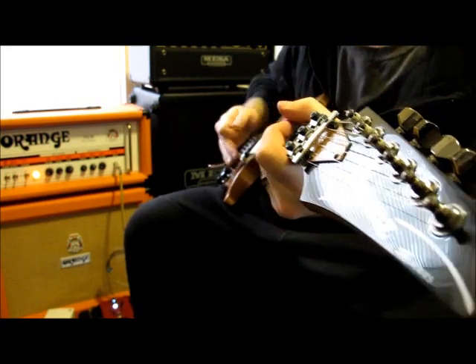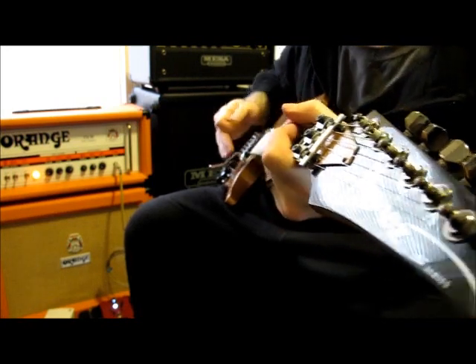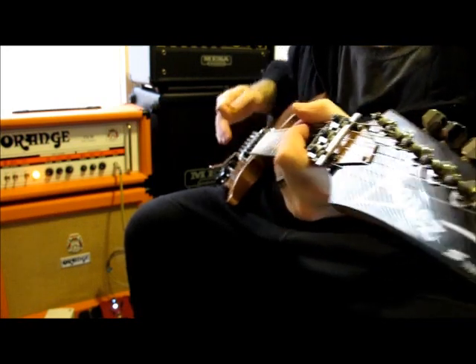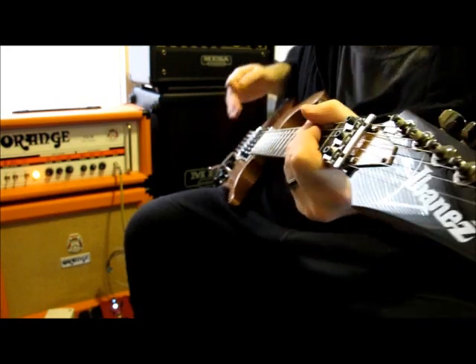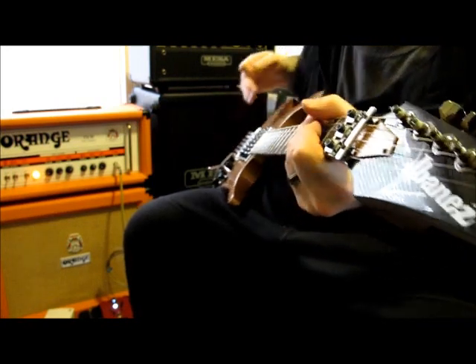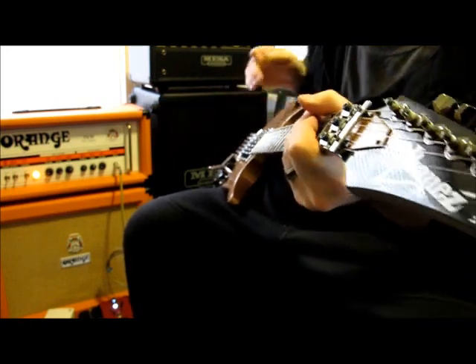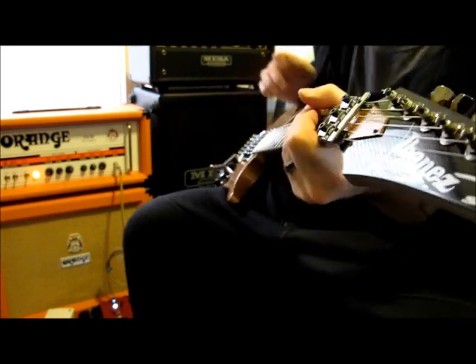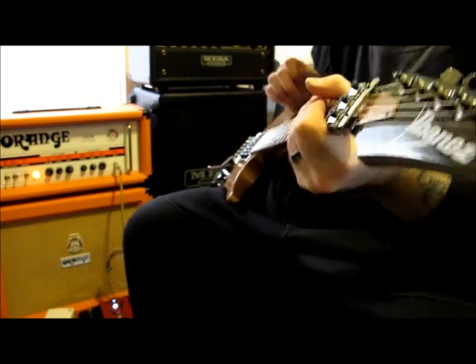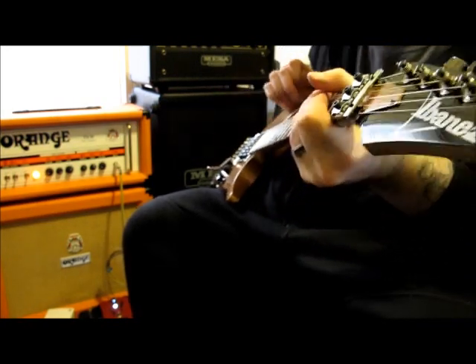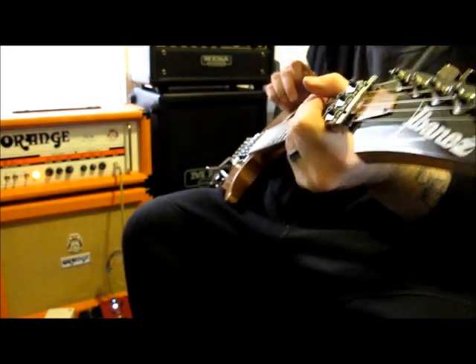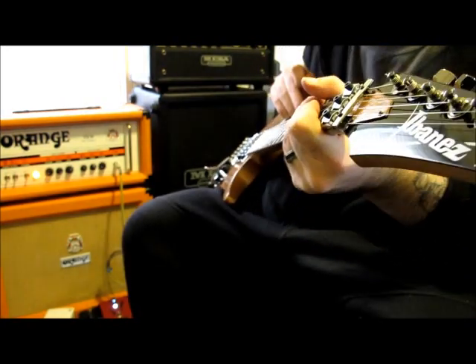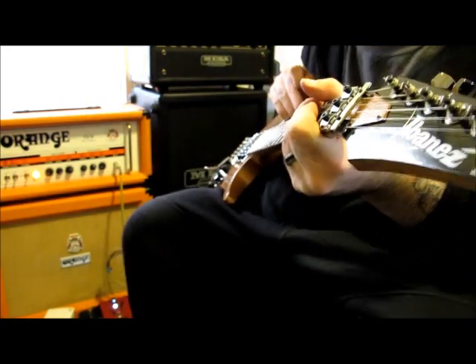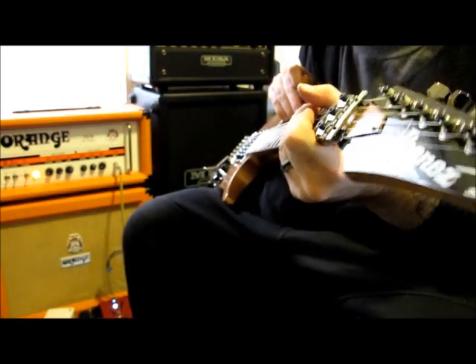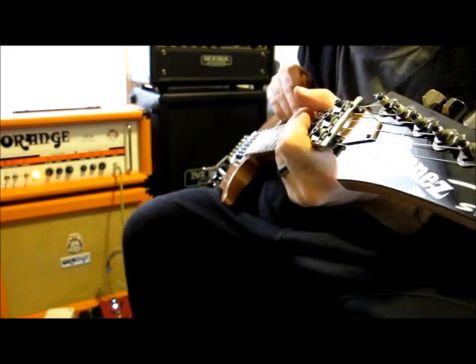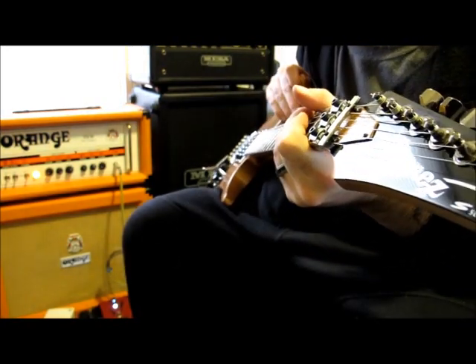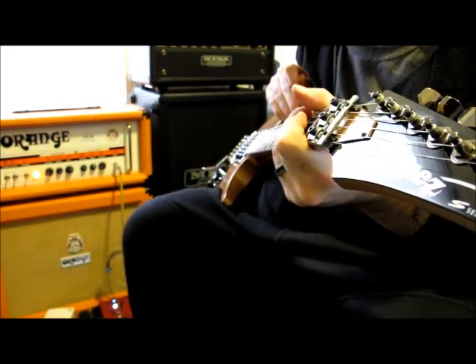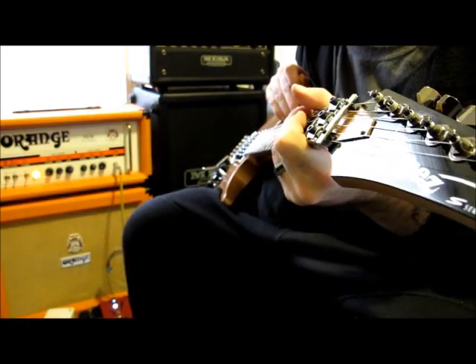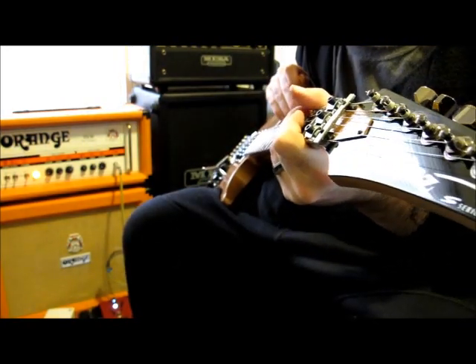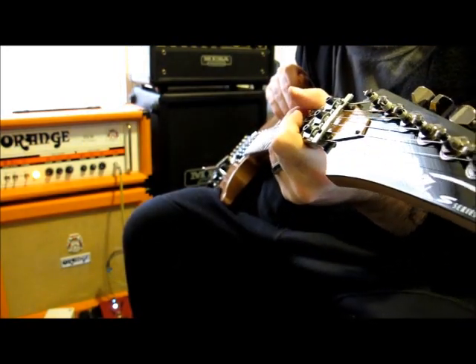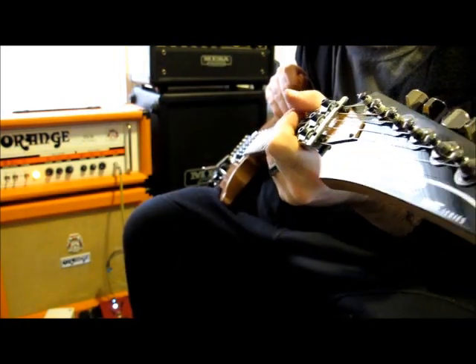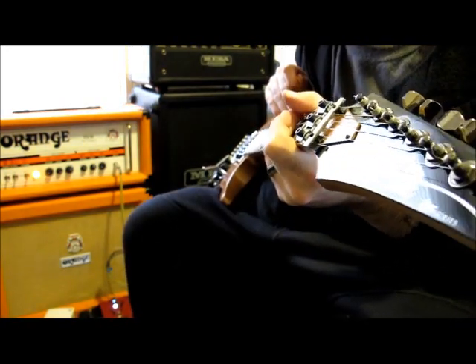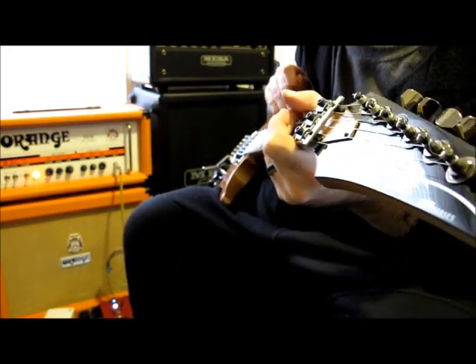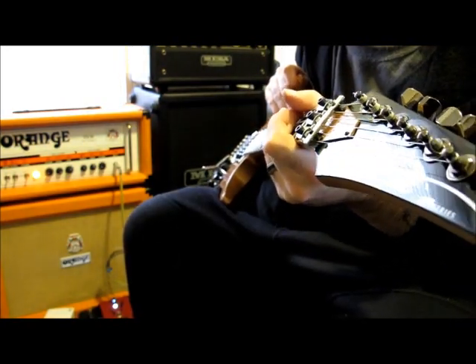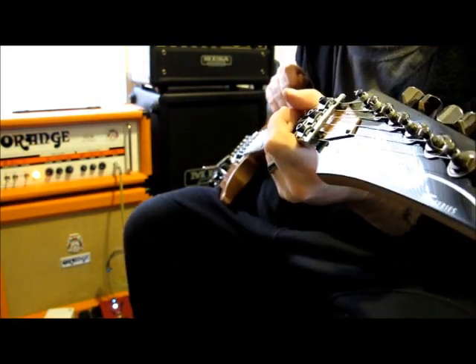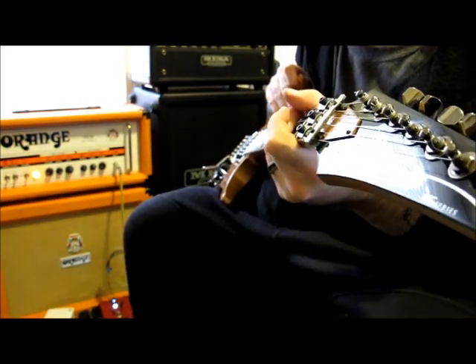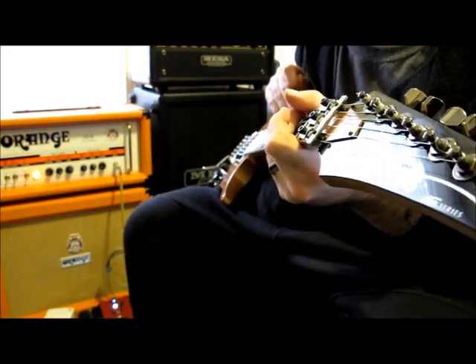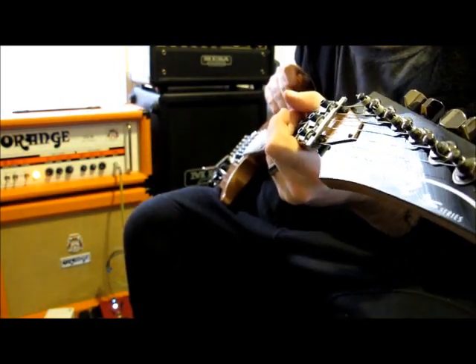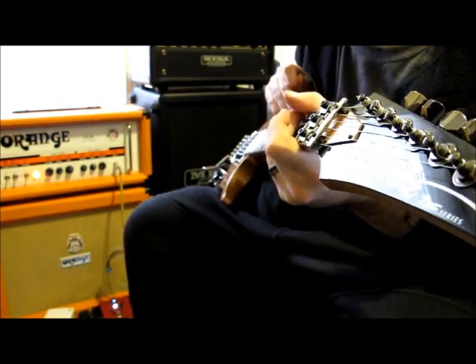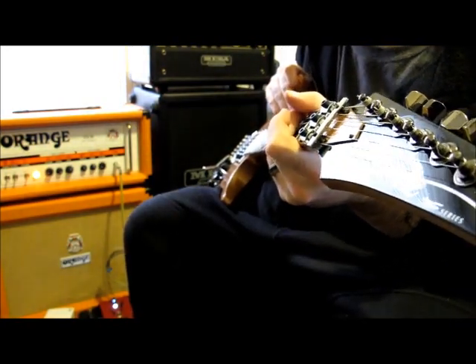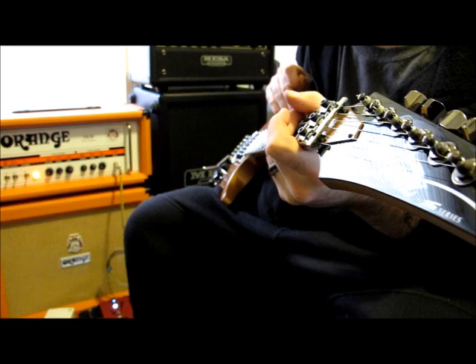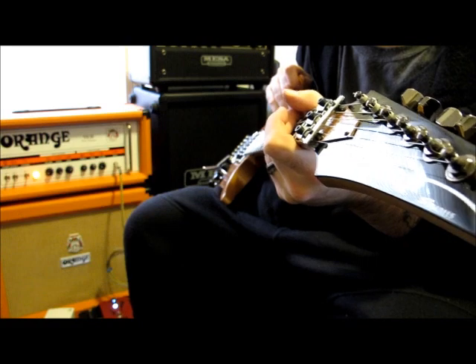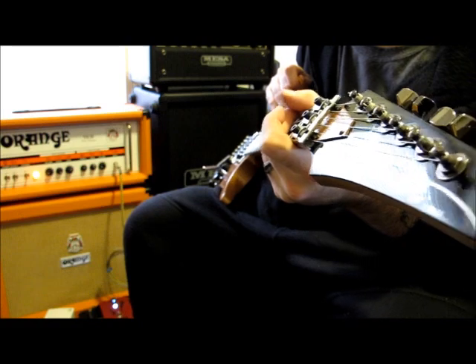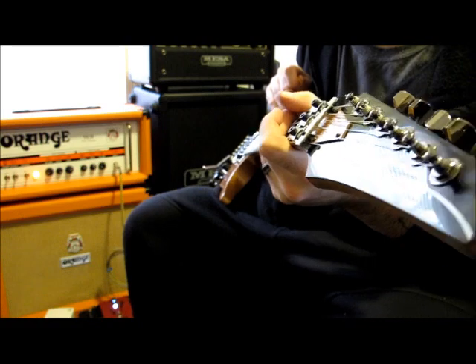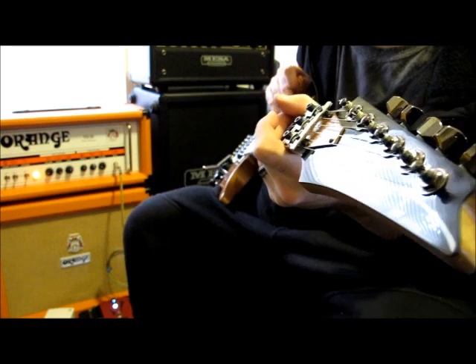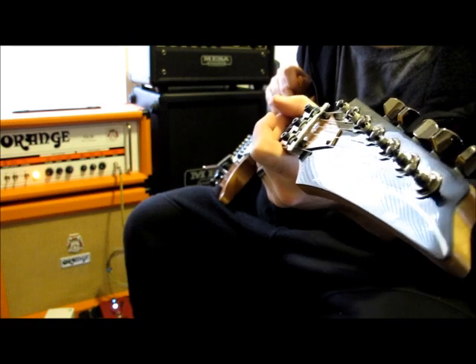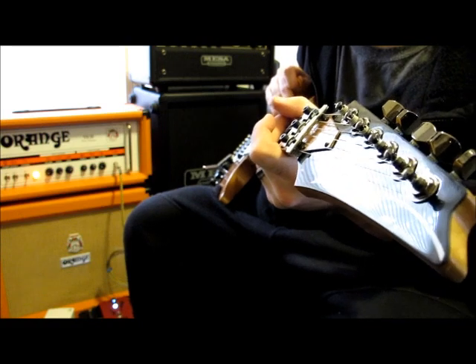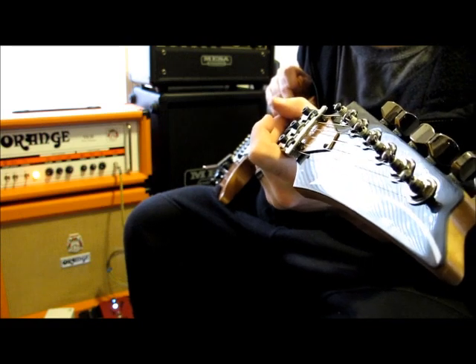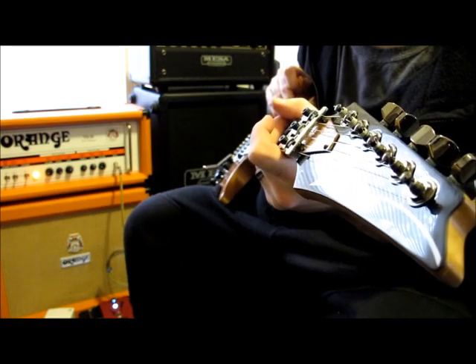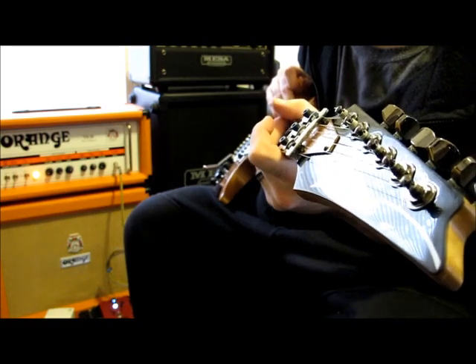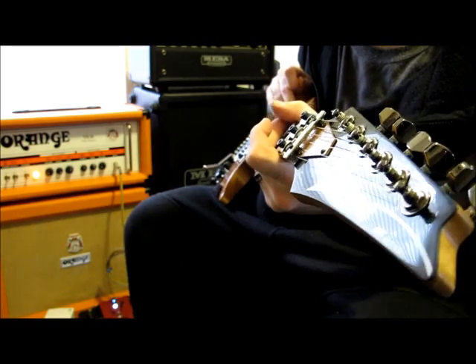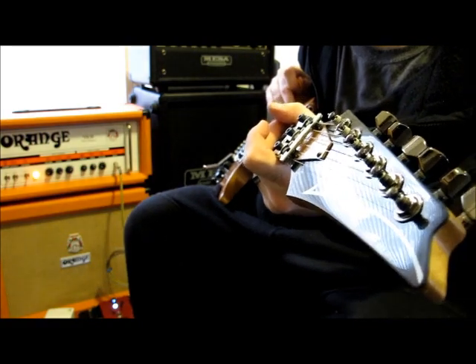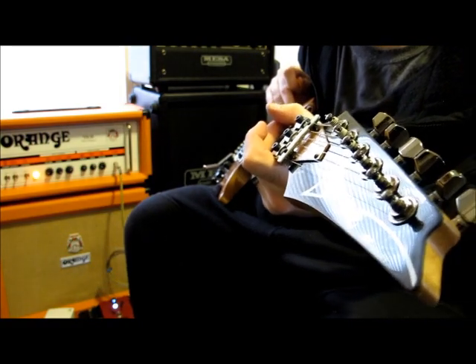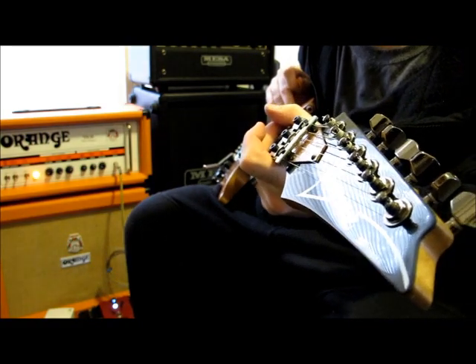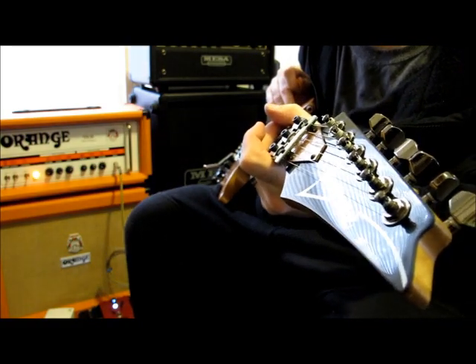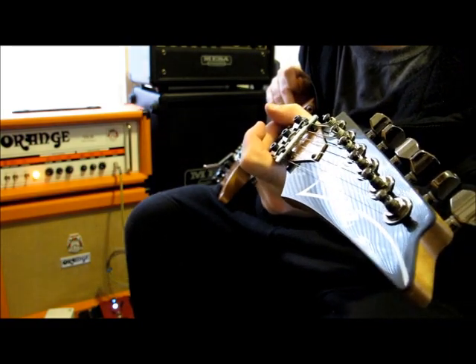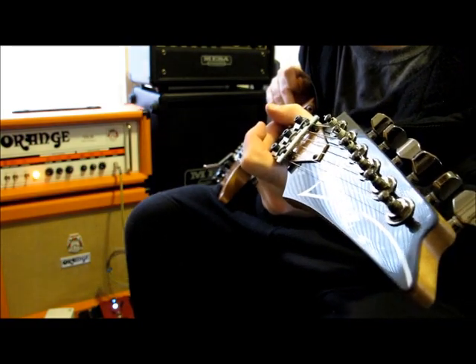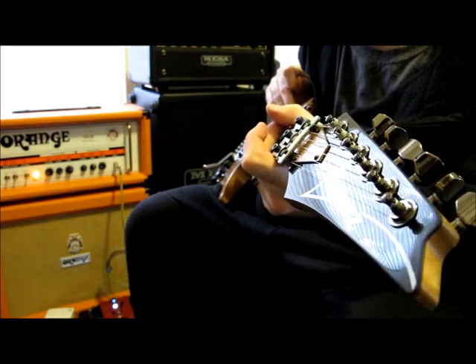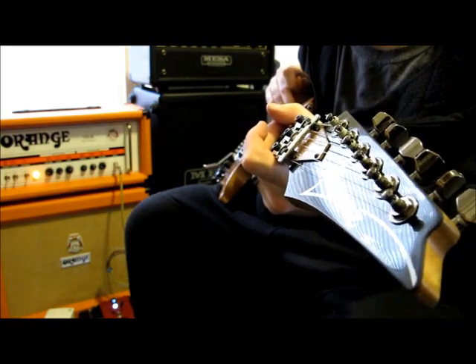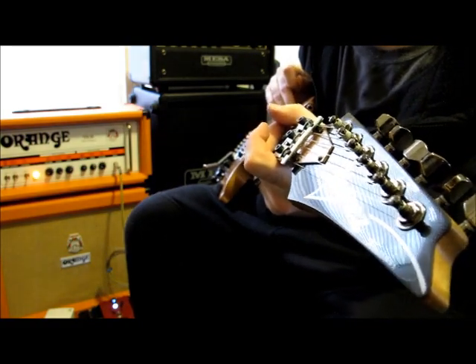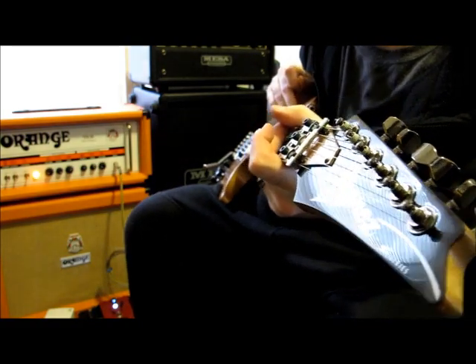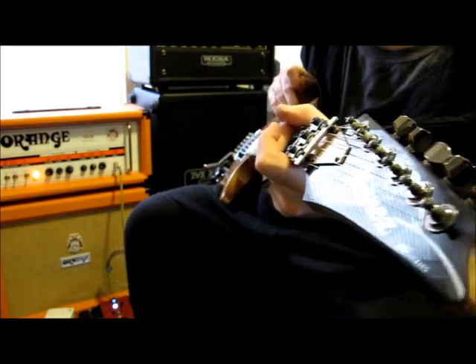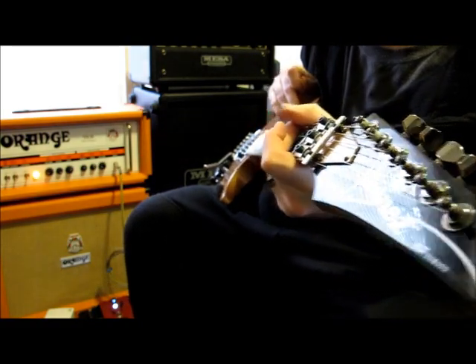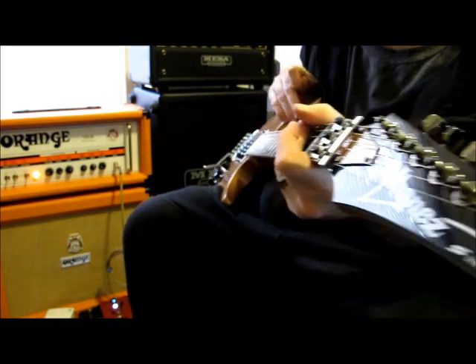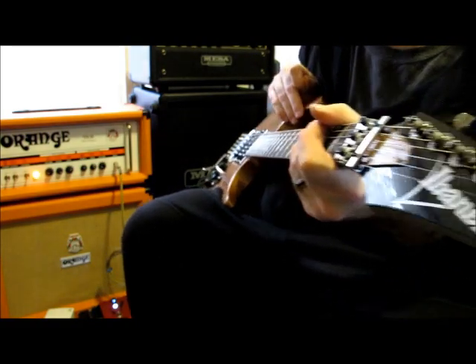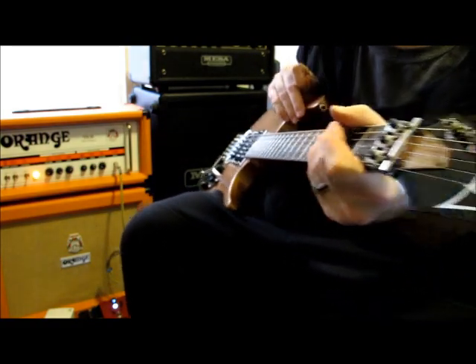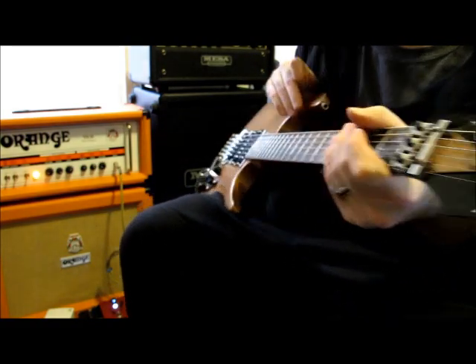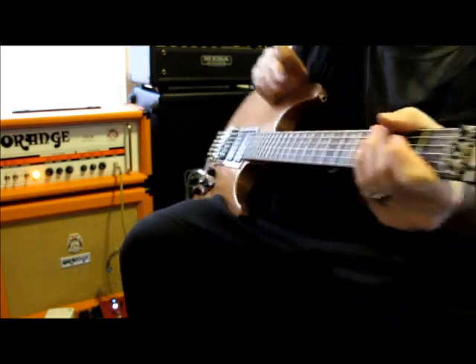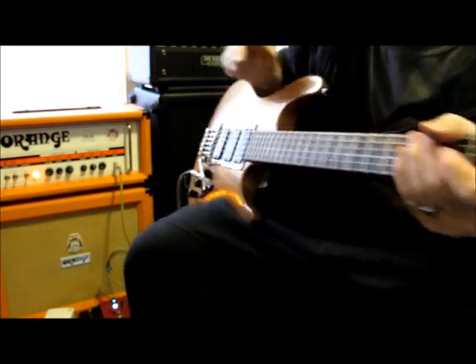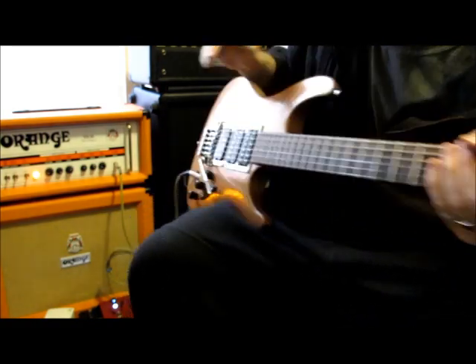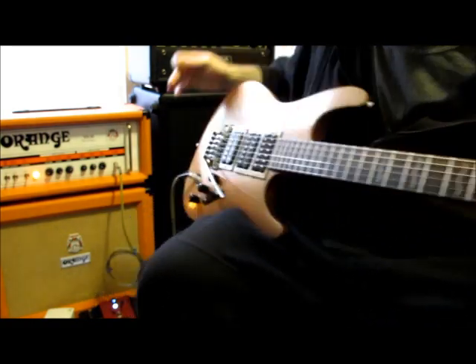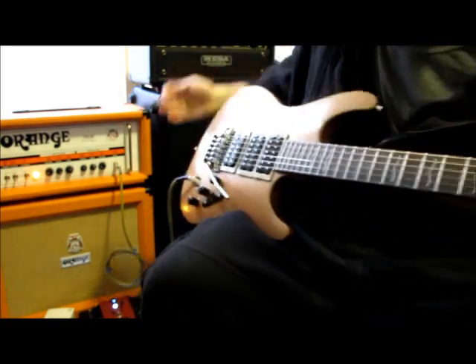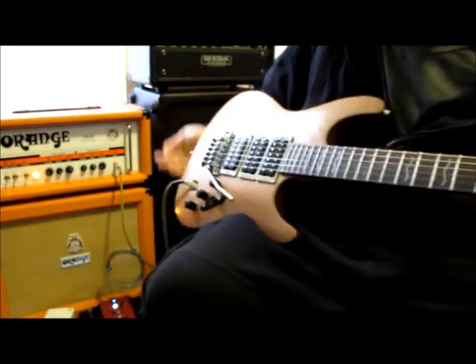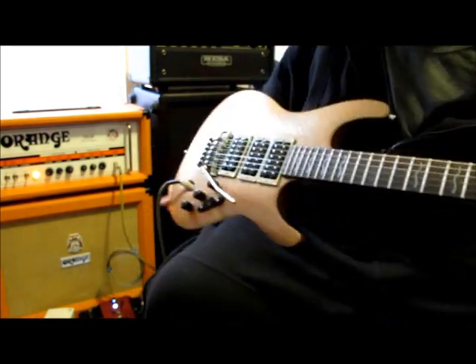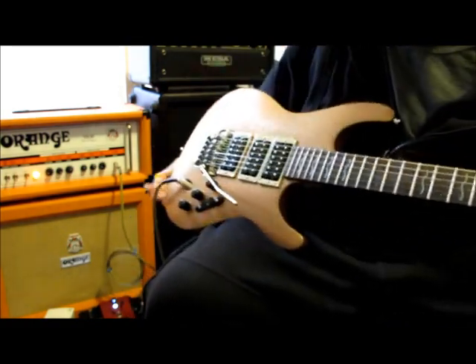I'm going to demo a custom upgraded Ibanez. Started out as an S470. Upgraded the hardware and all the electronics.